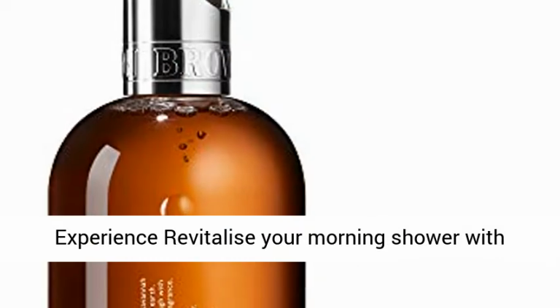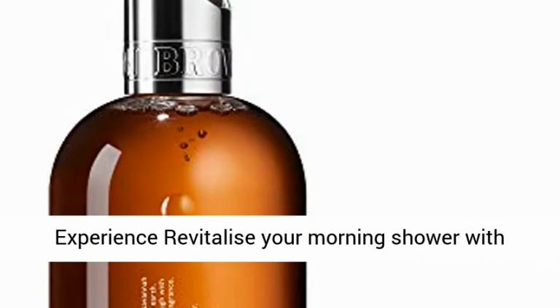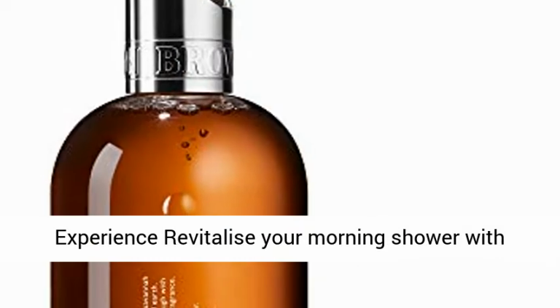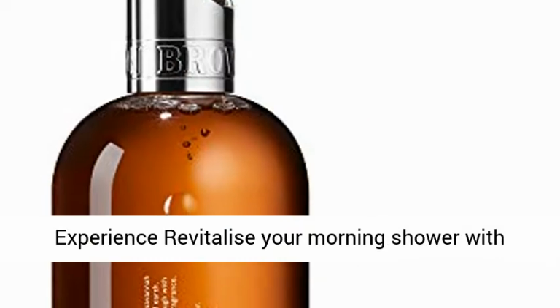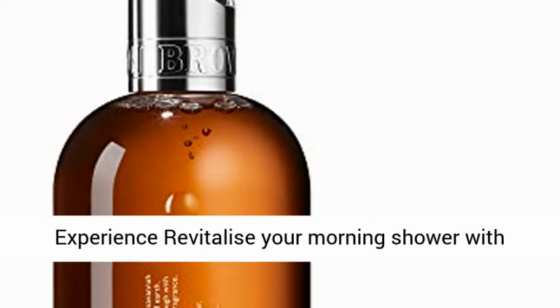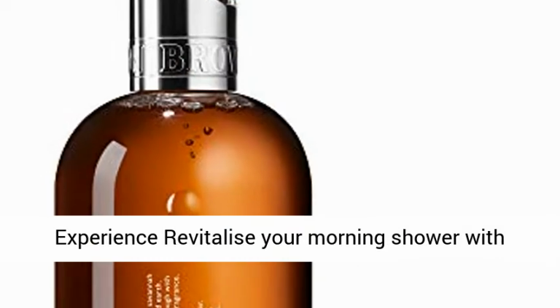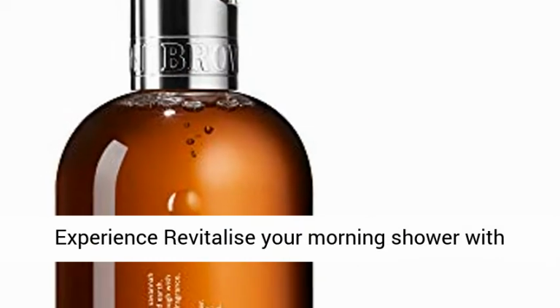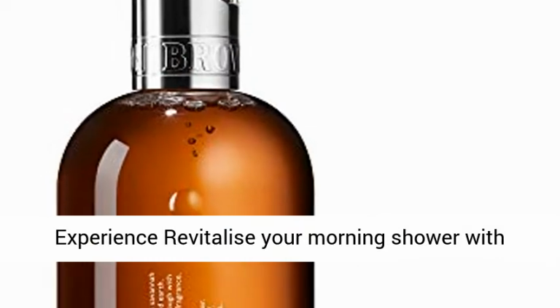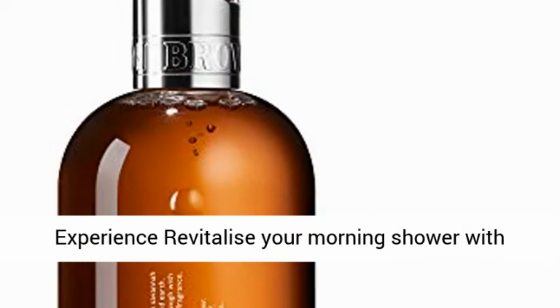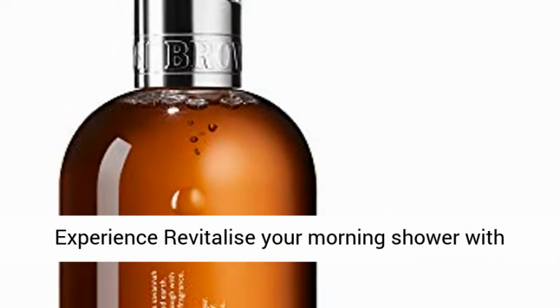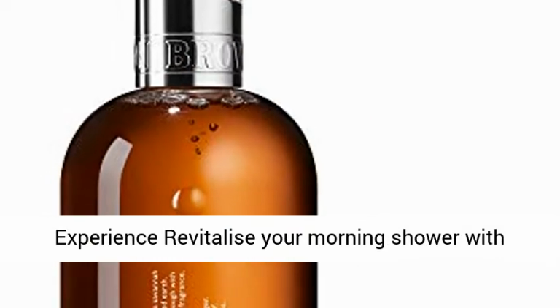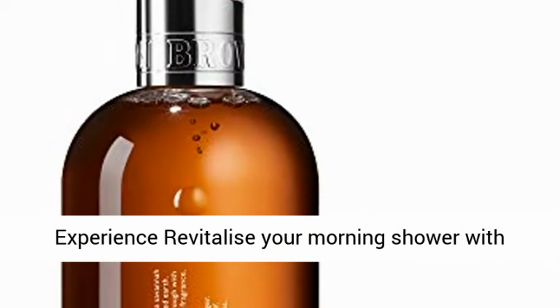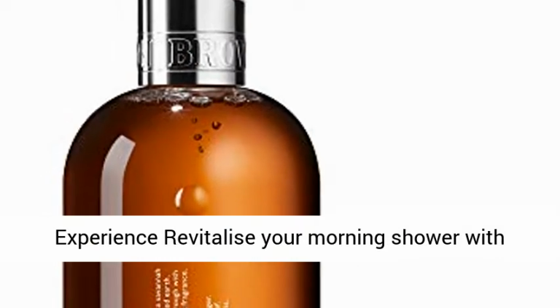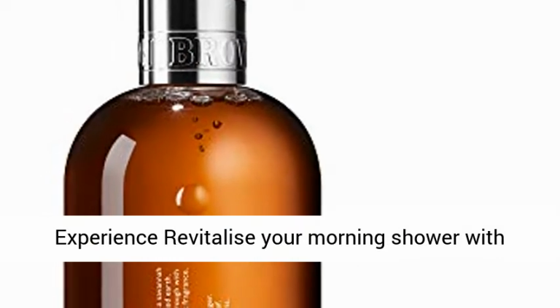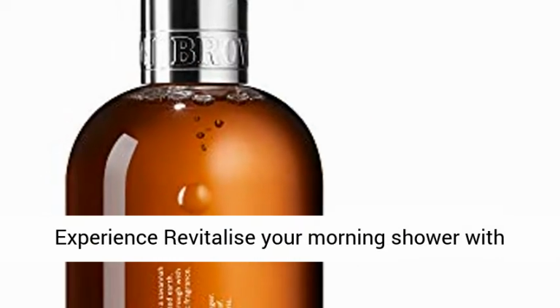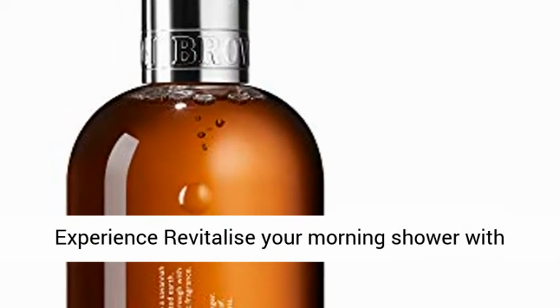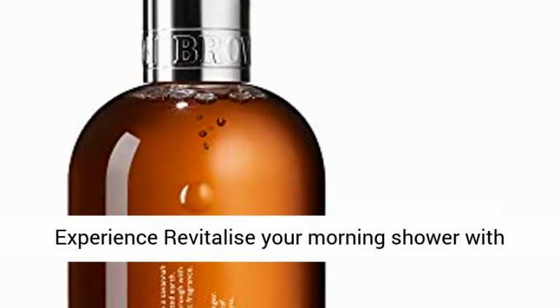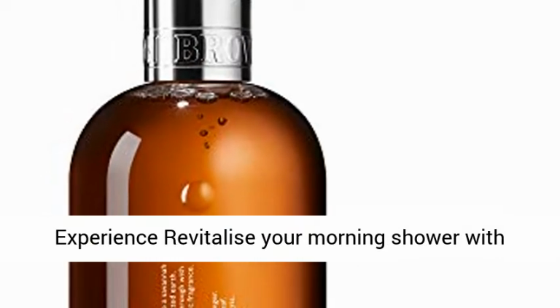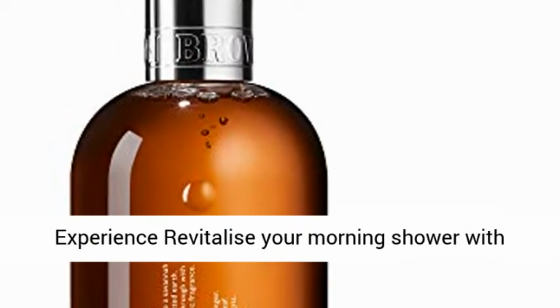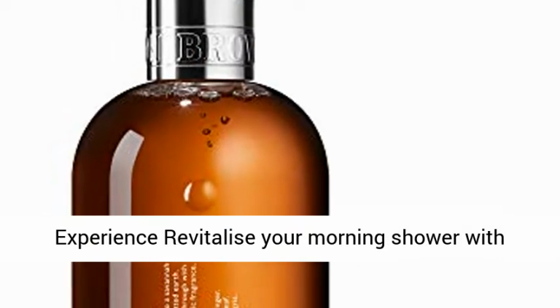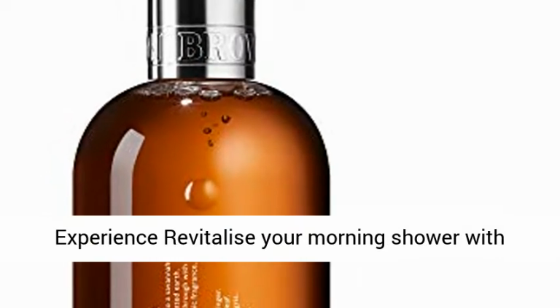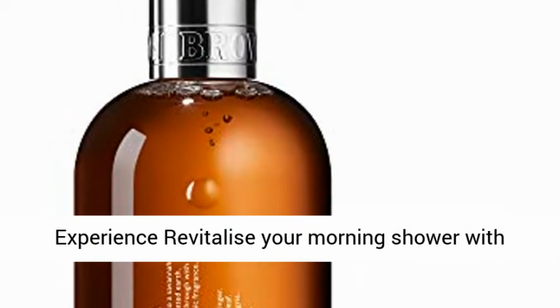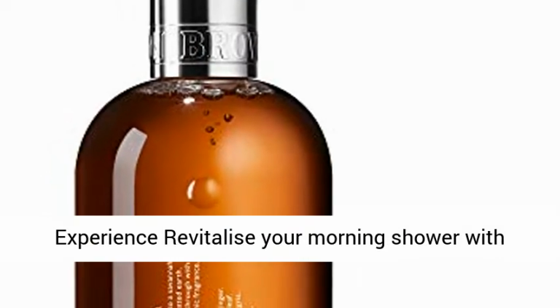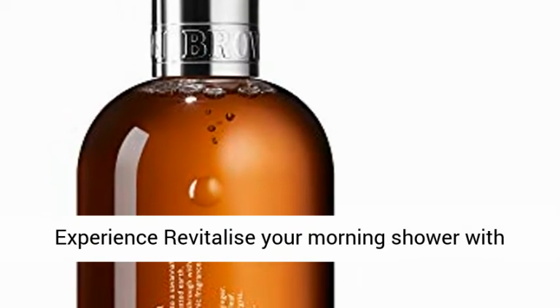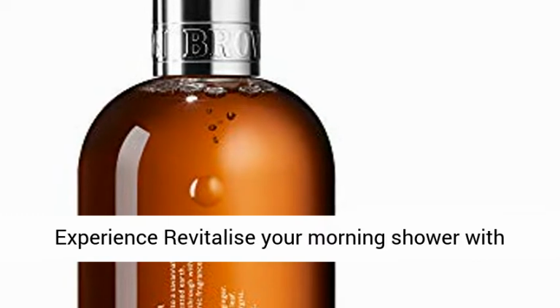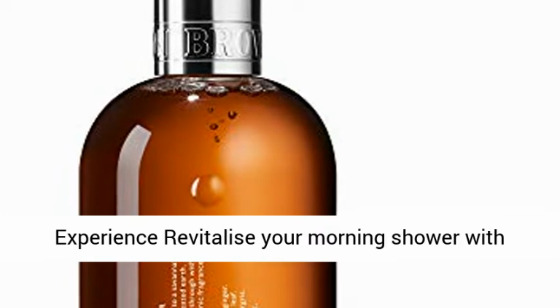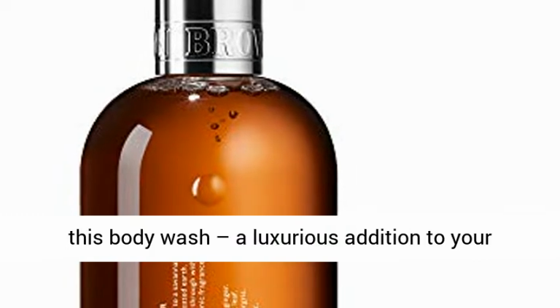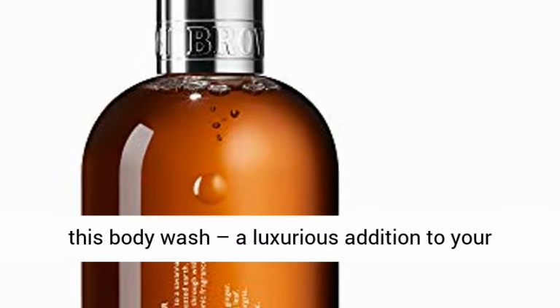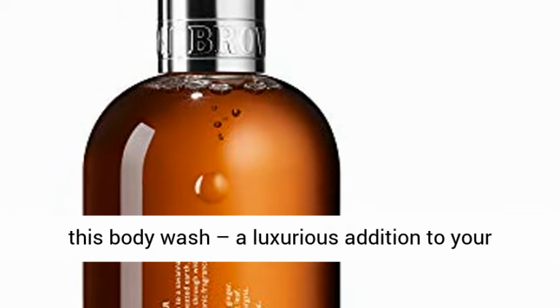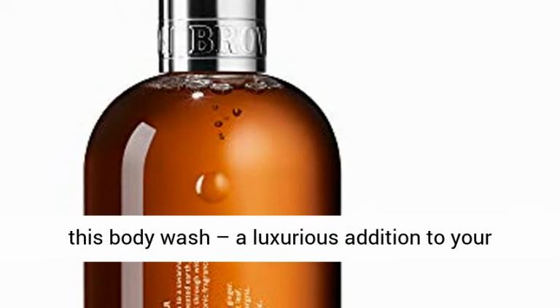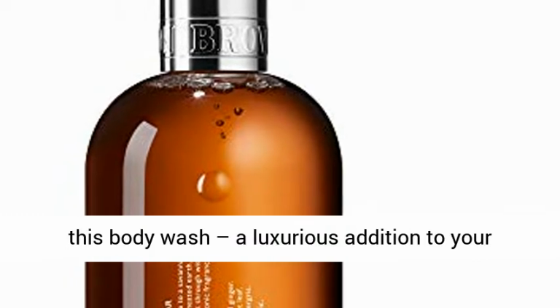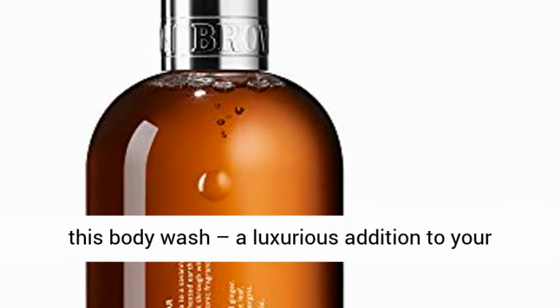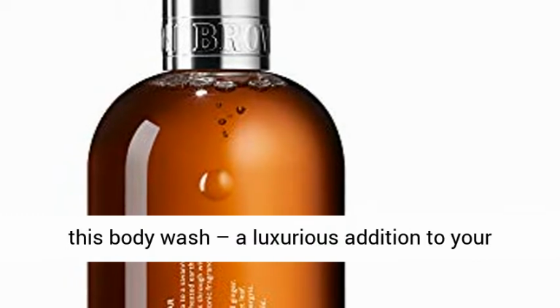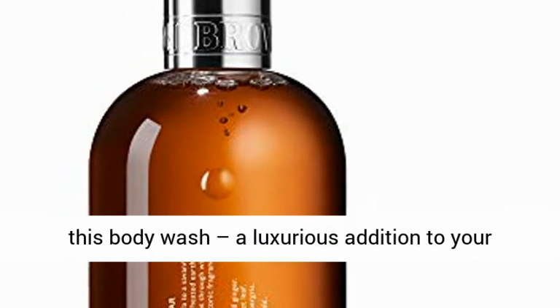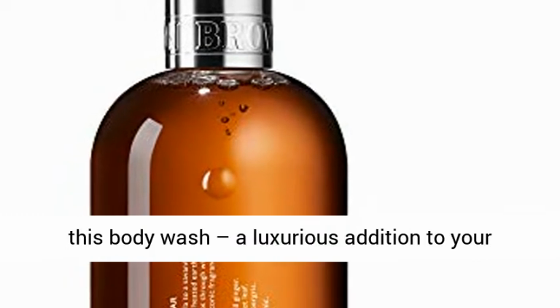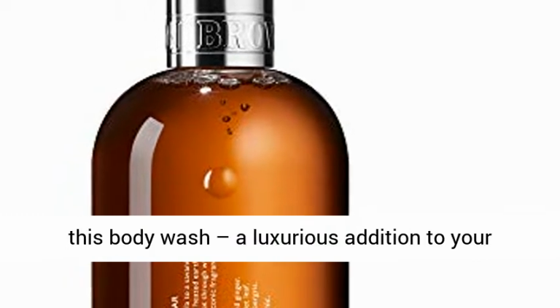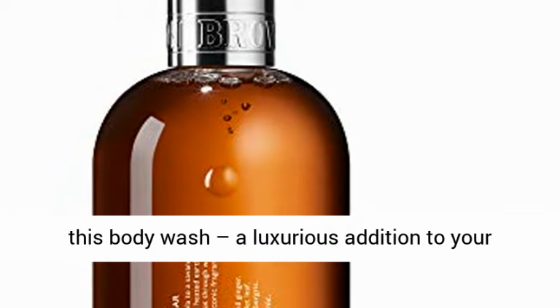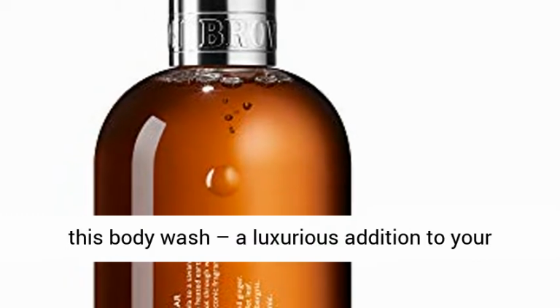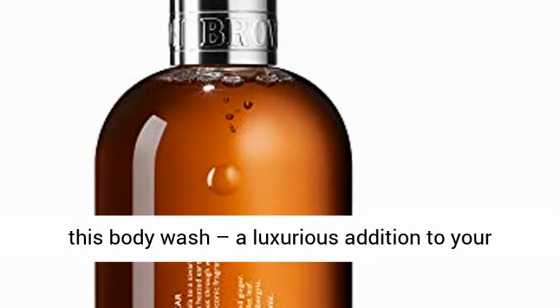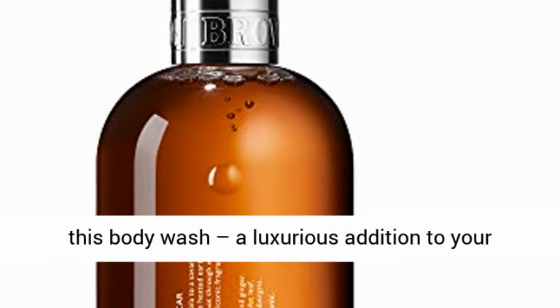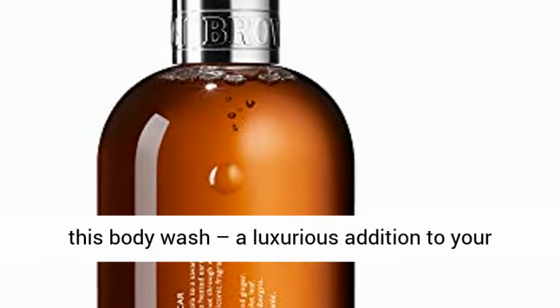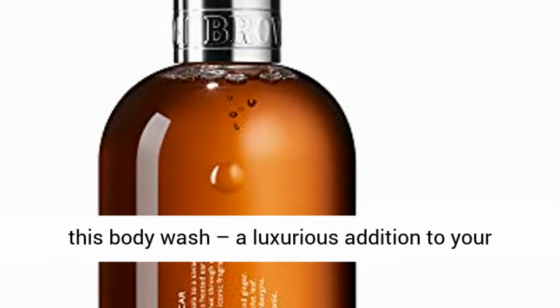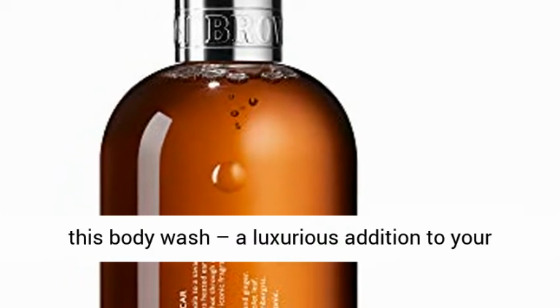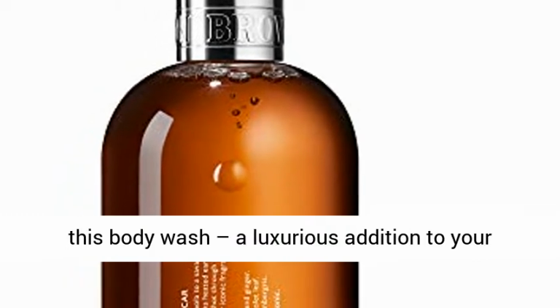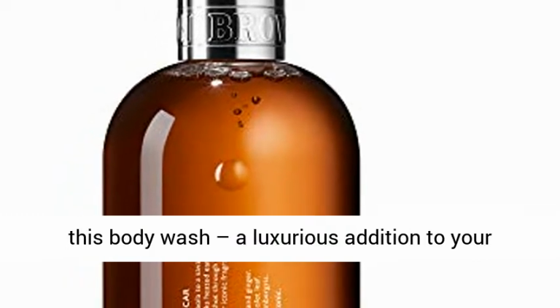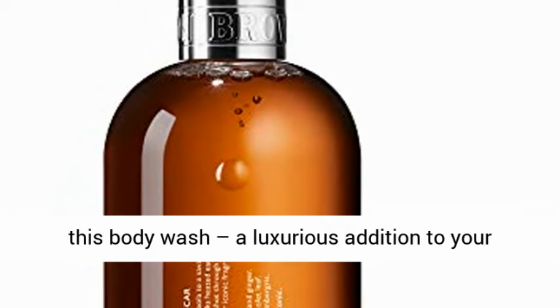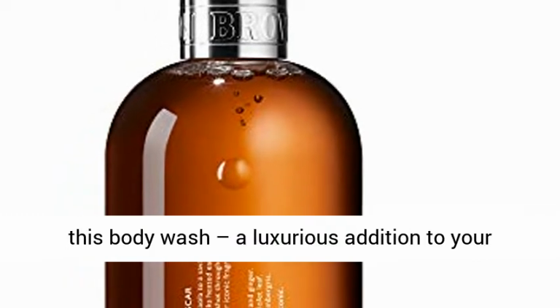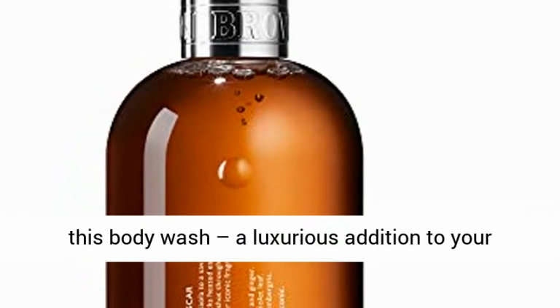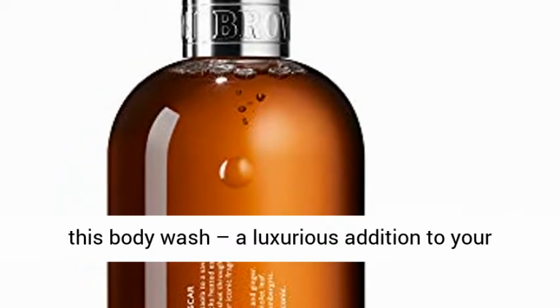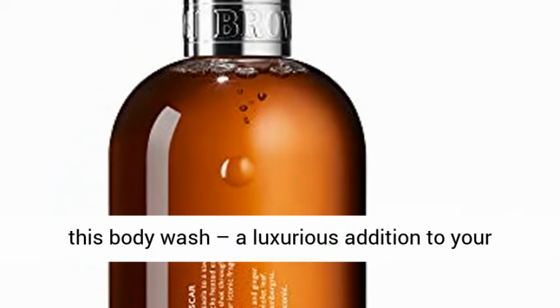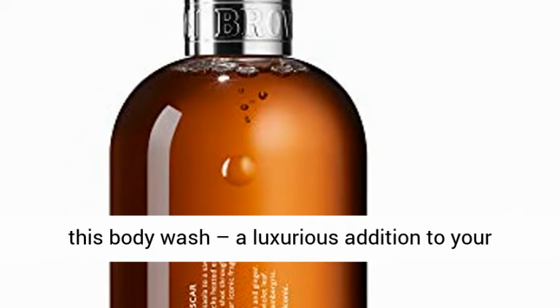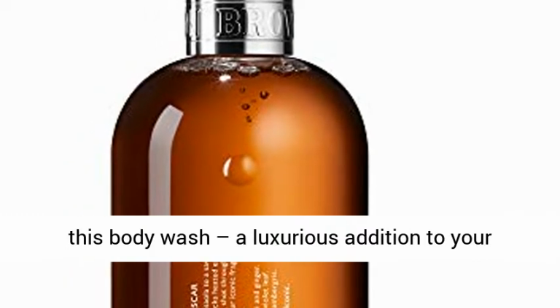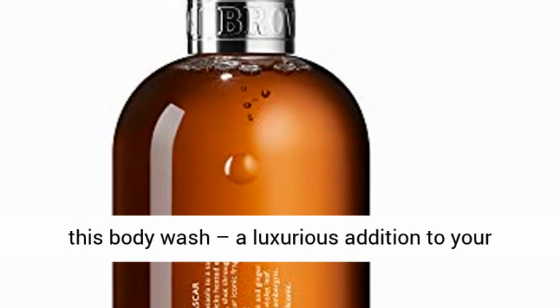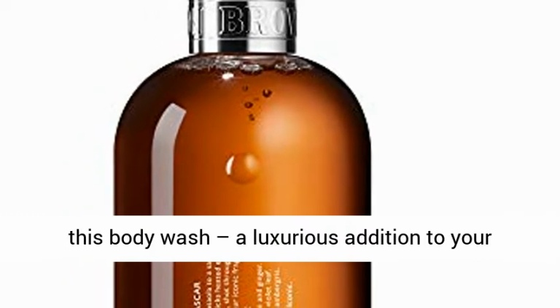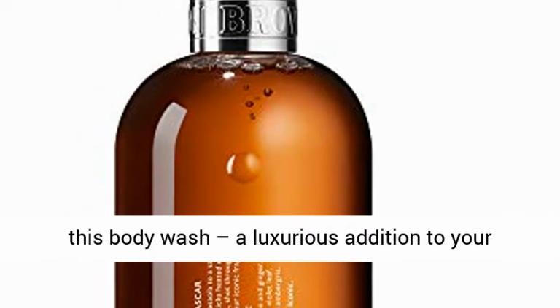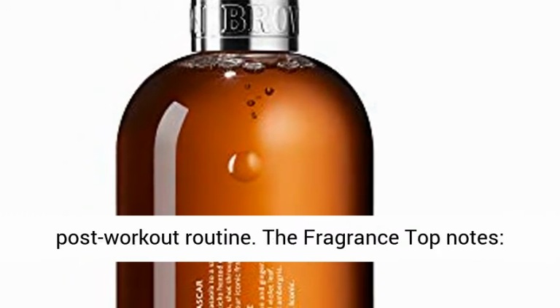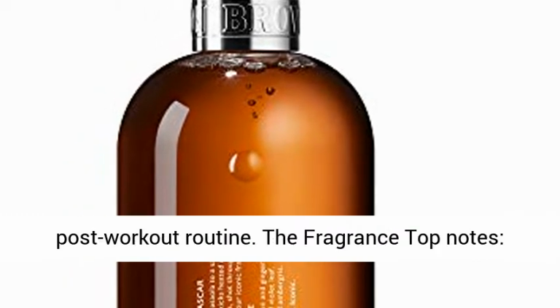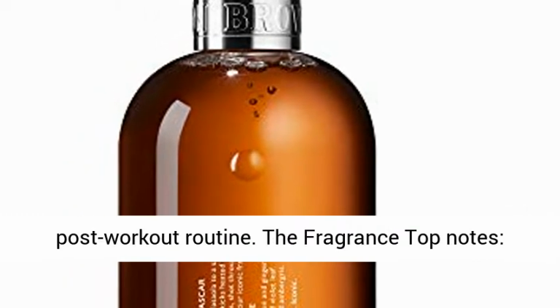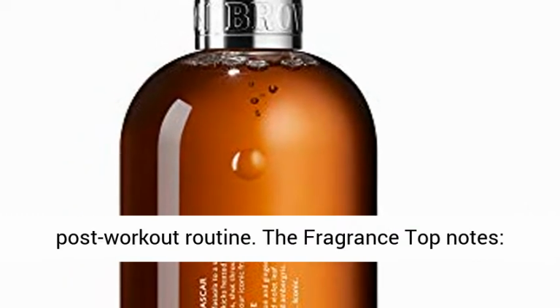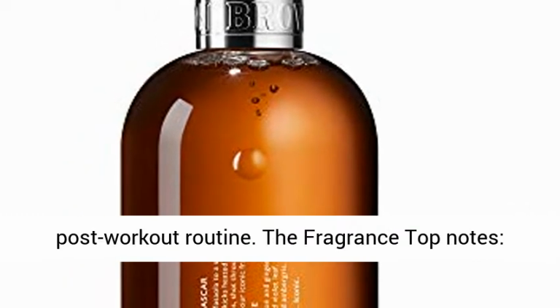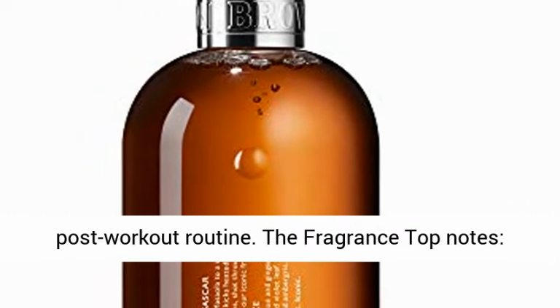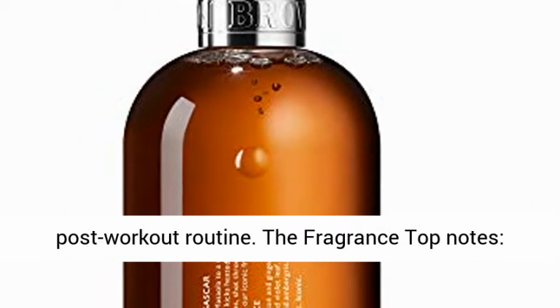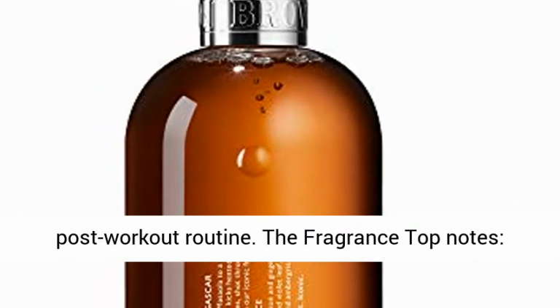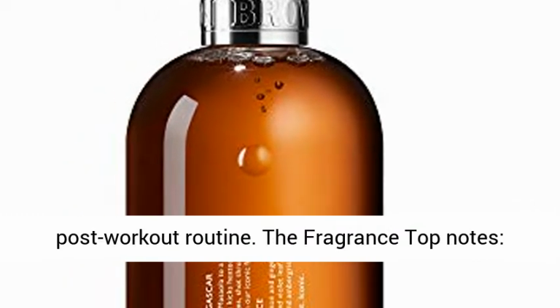Experience: revitalize your morning shower with this body wash, a luxurious addition to your post-workout routine.